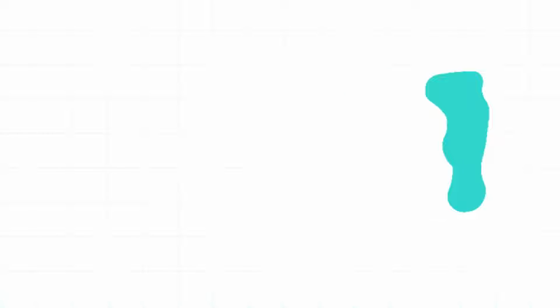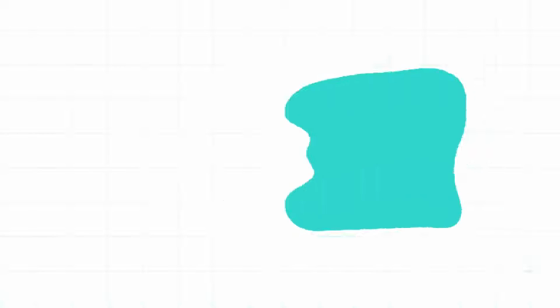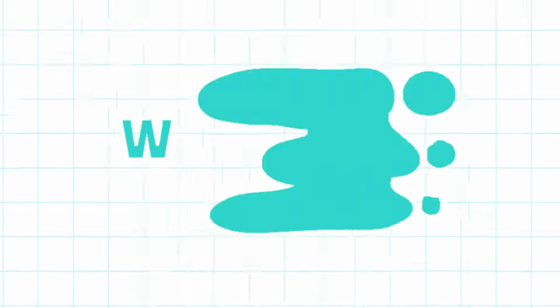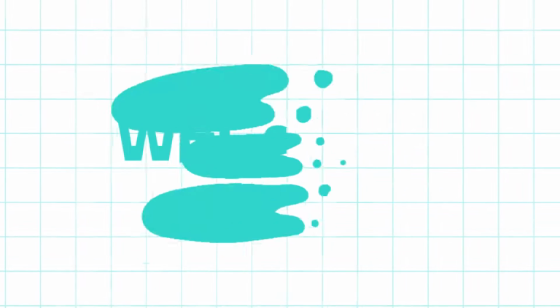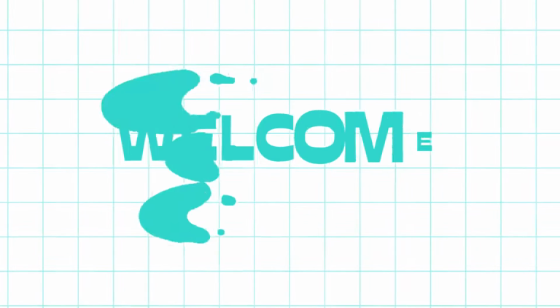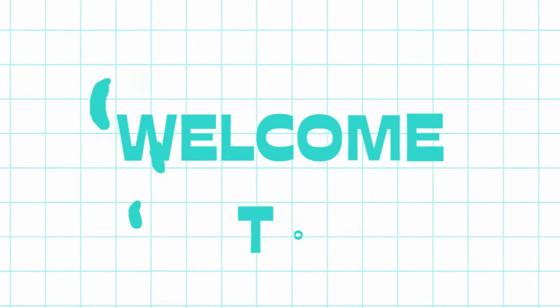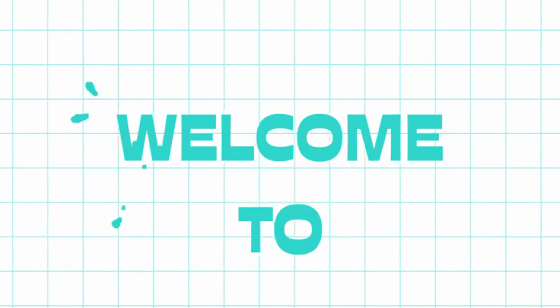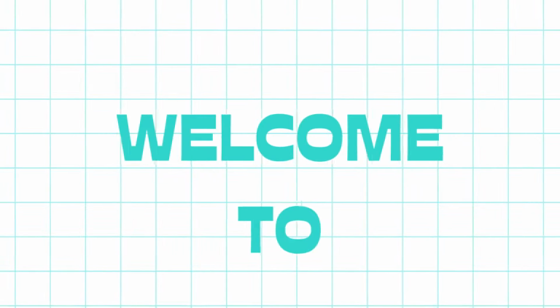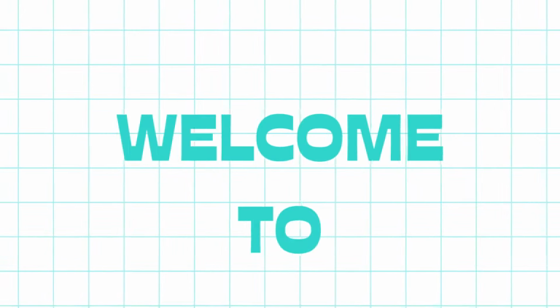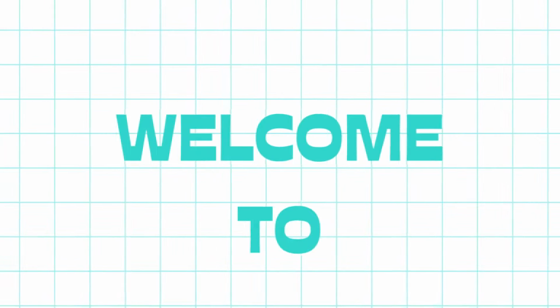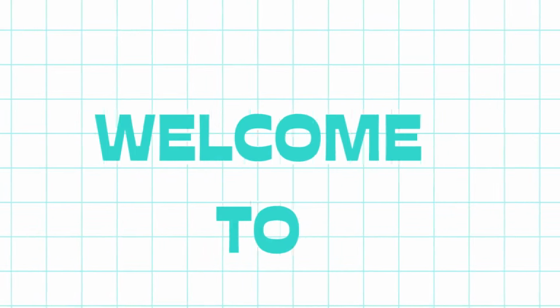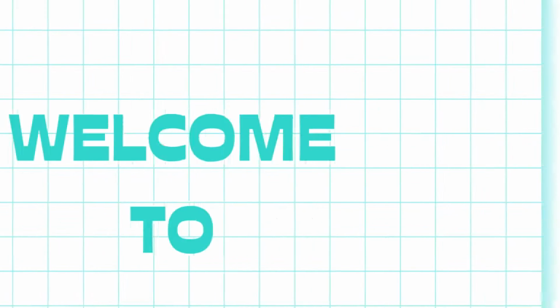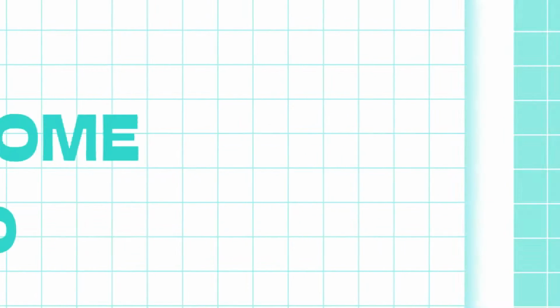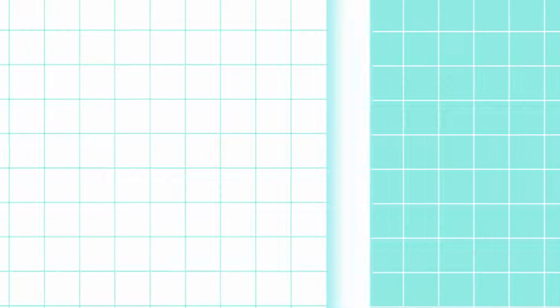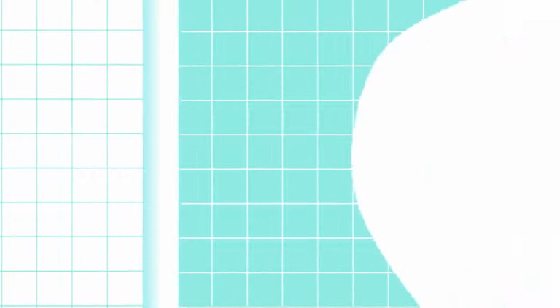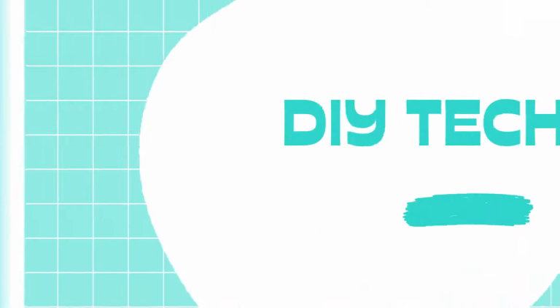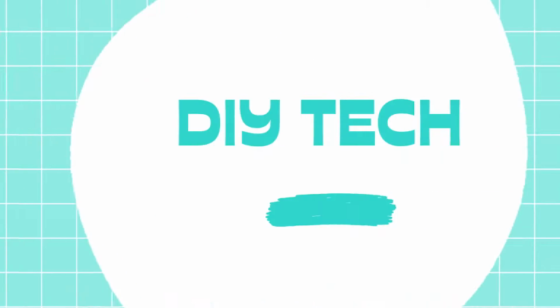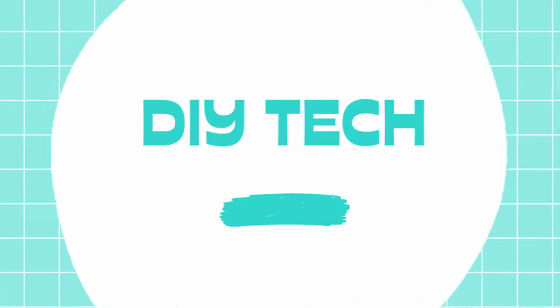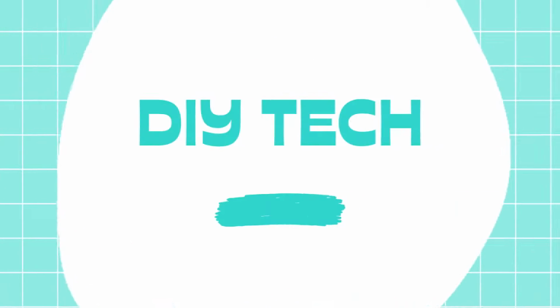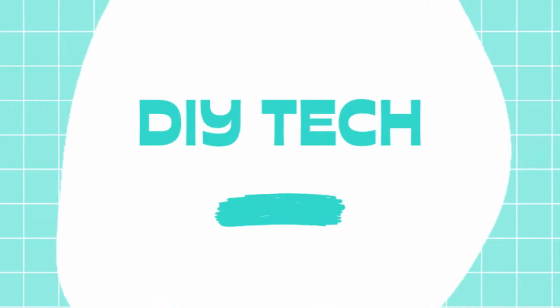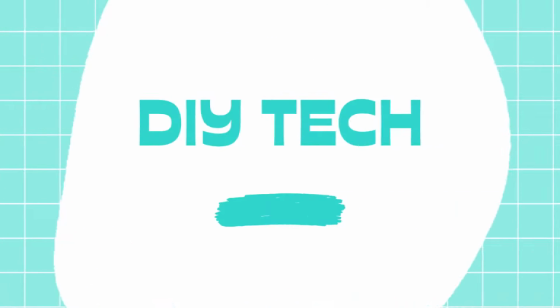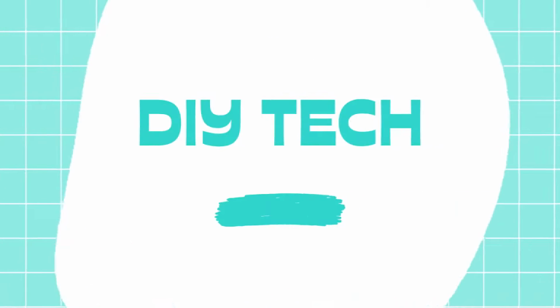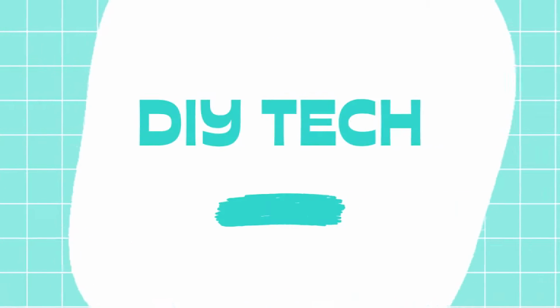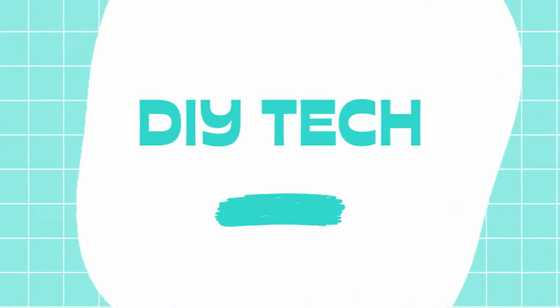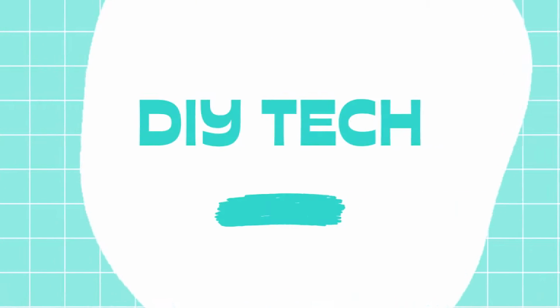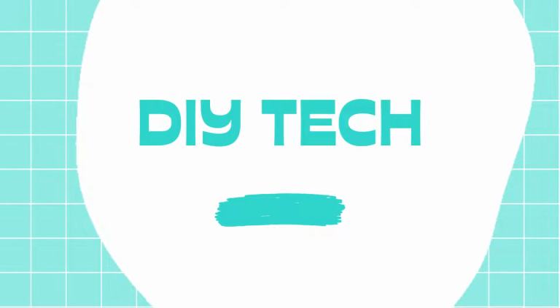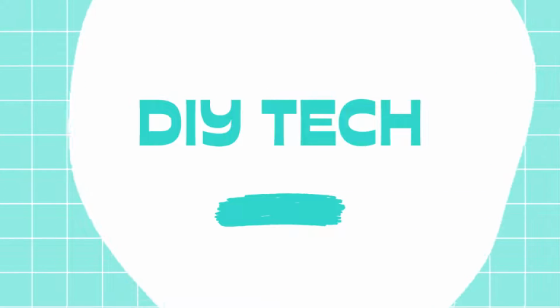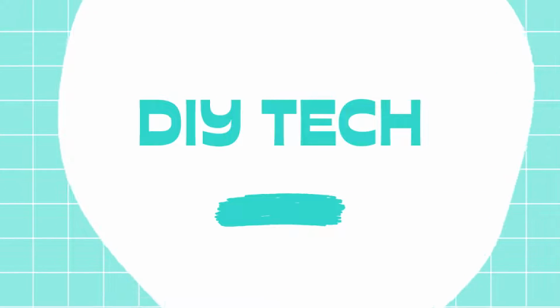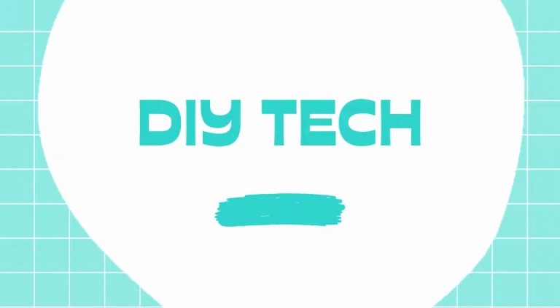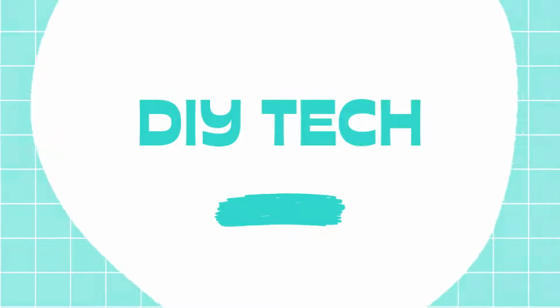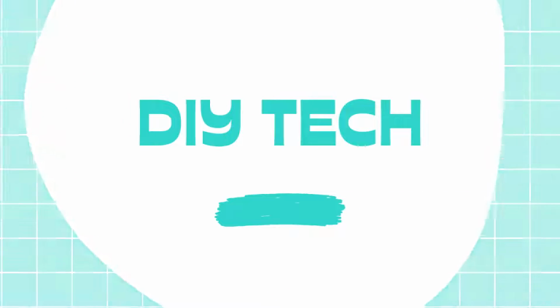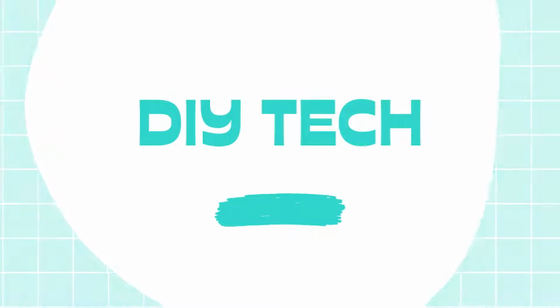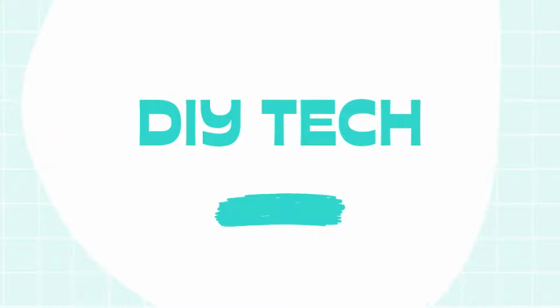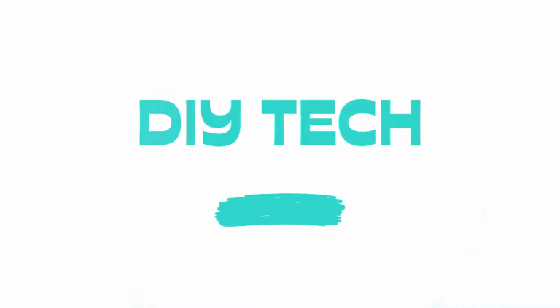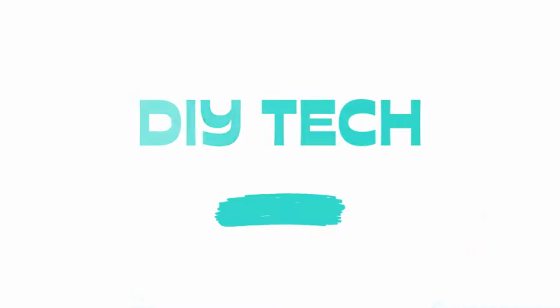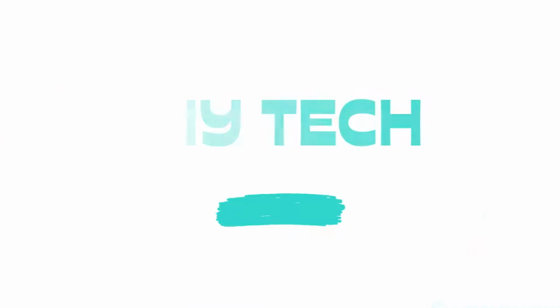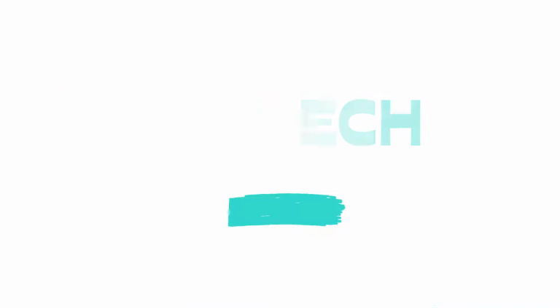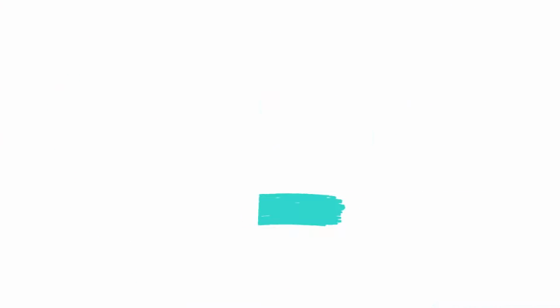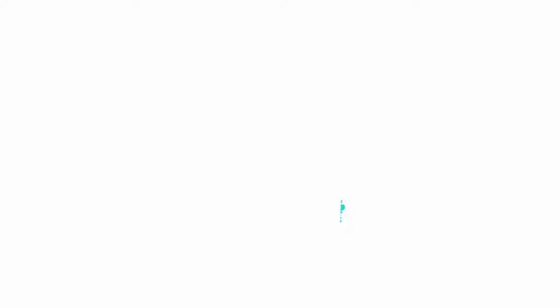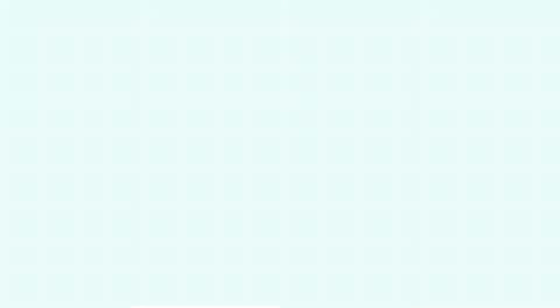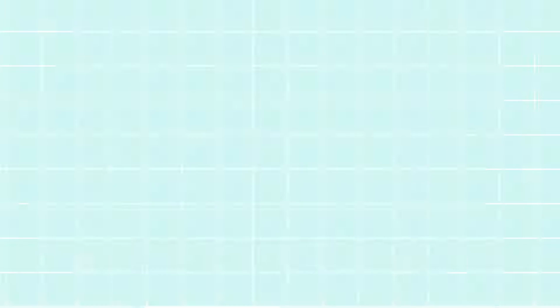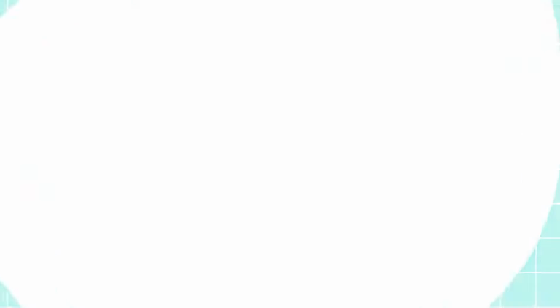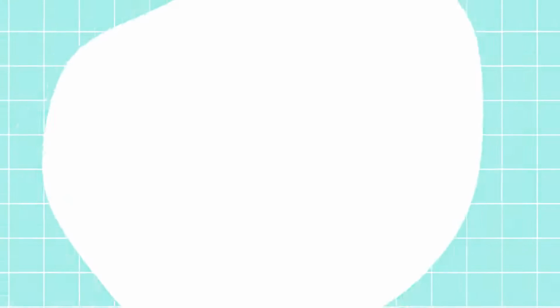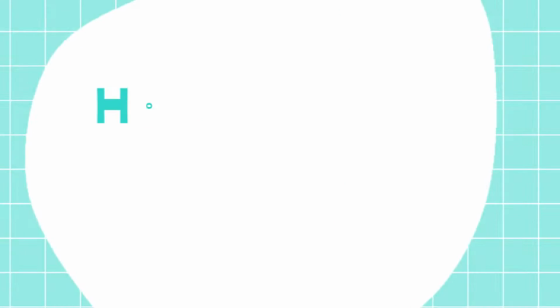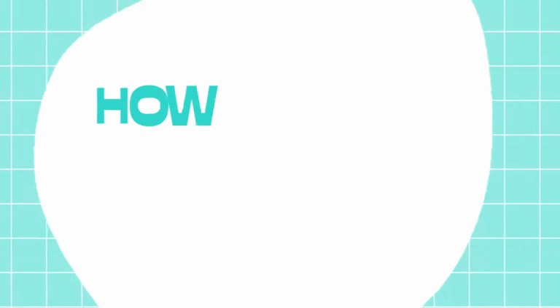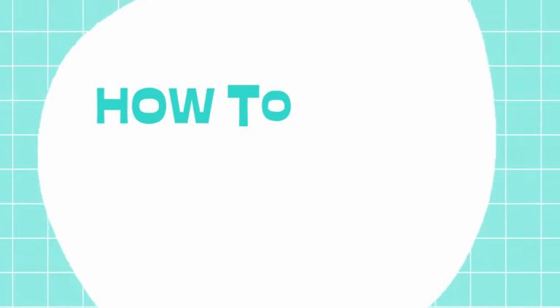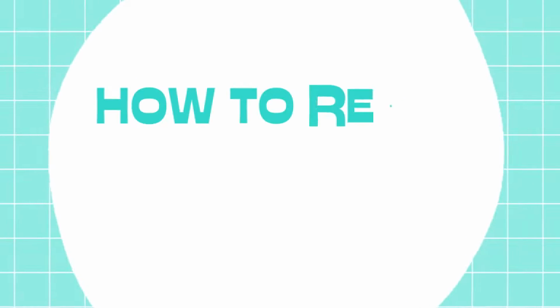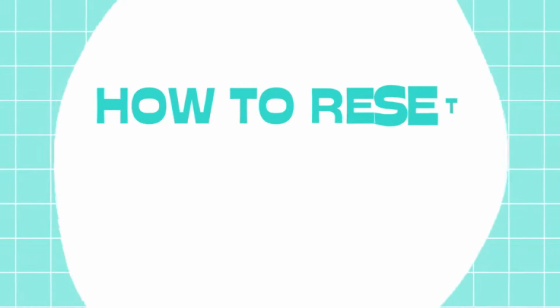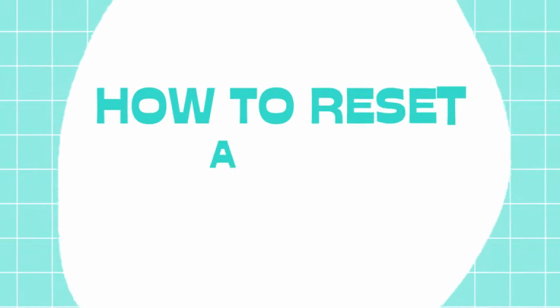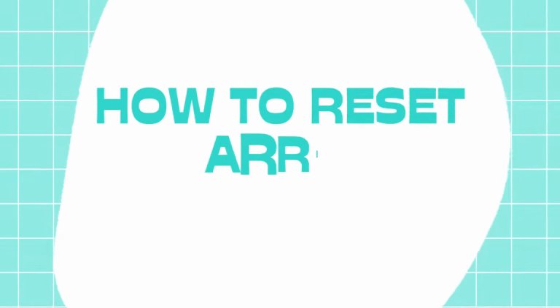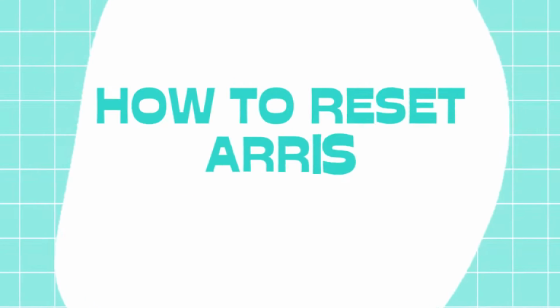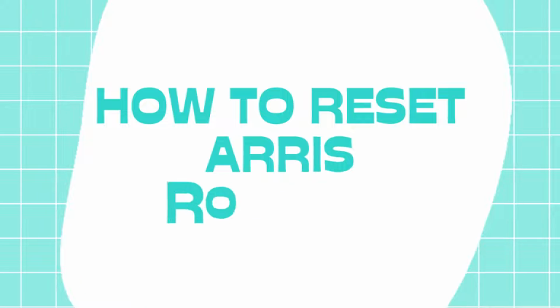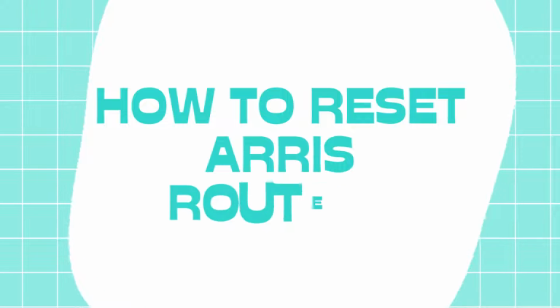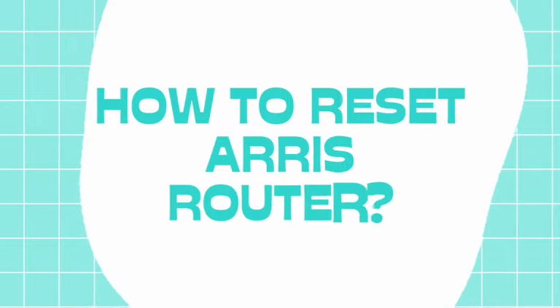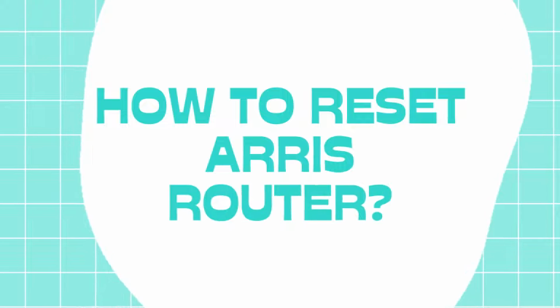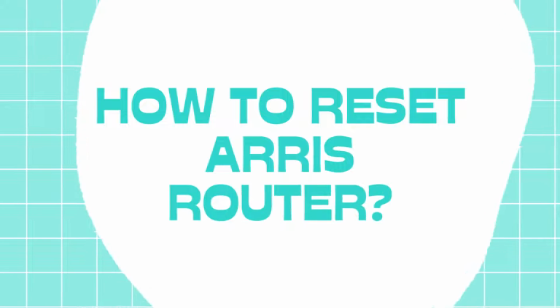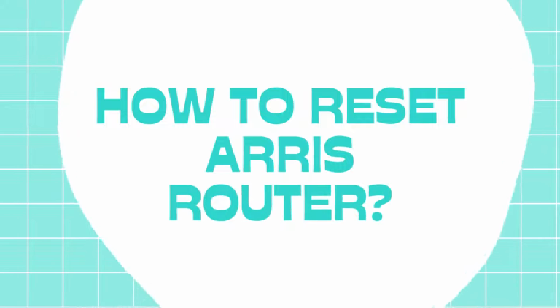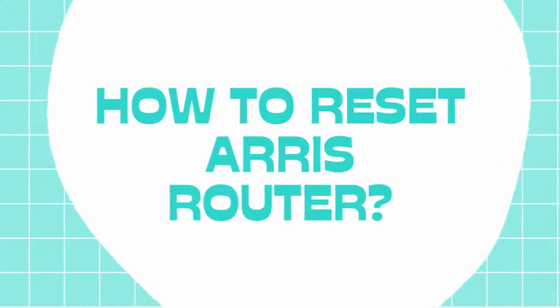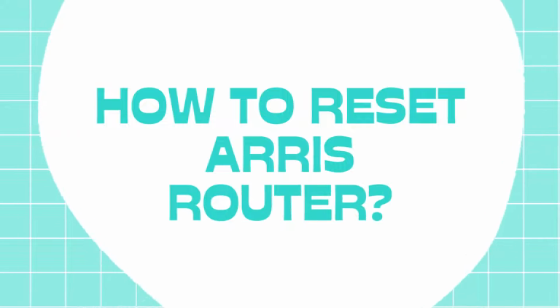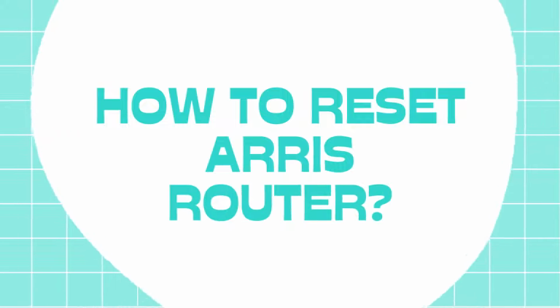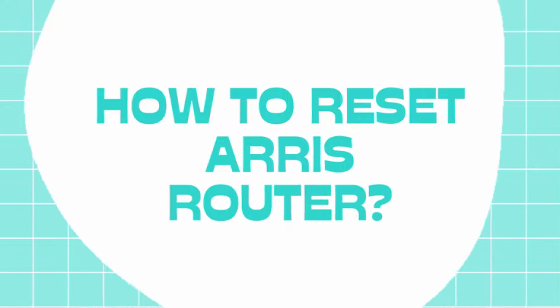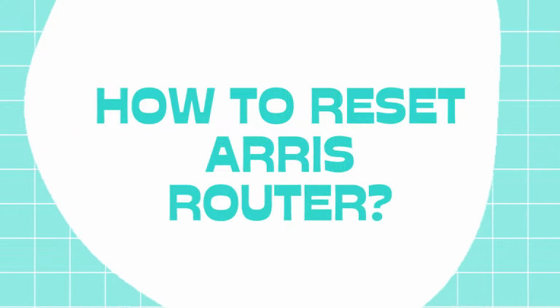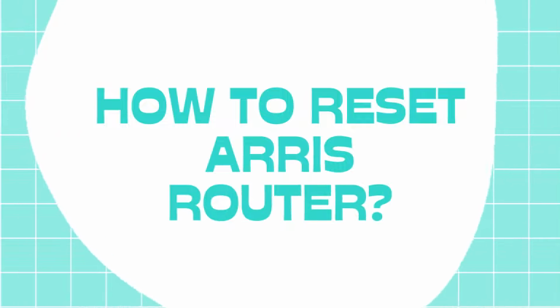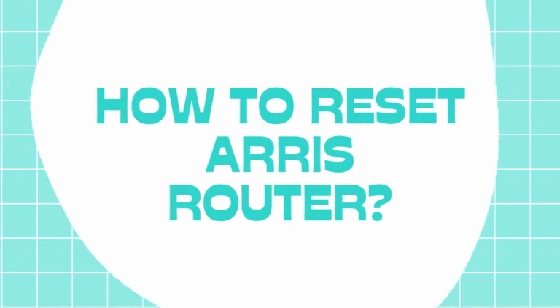Welcome to DIY Tech. How to Reset ARIS Router.